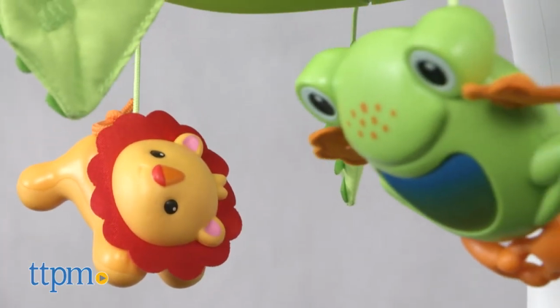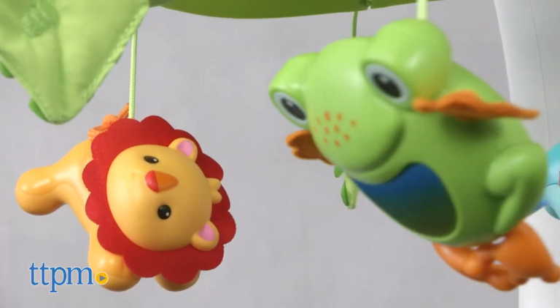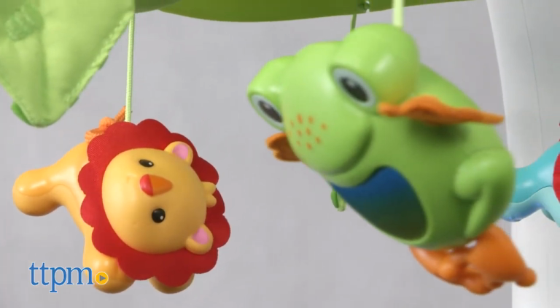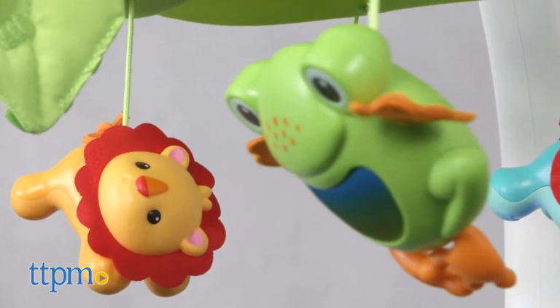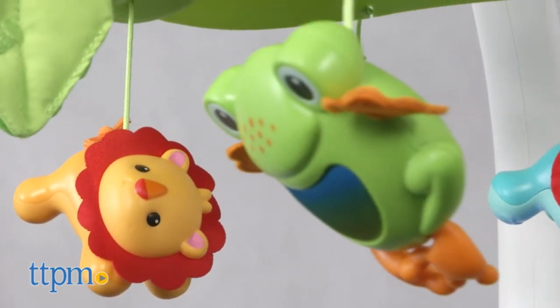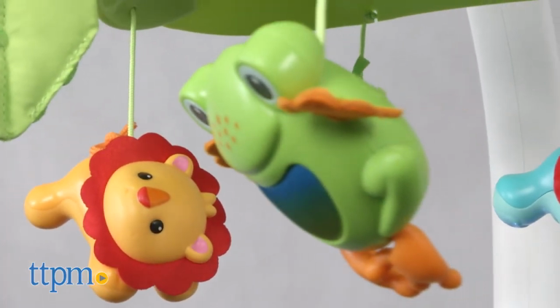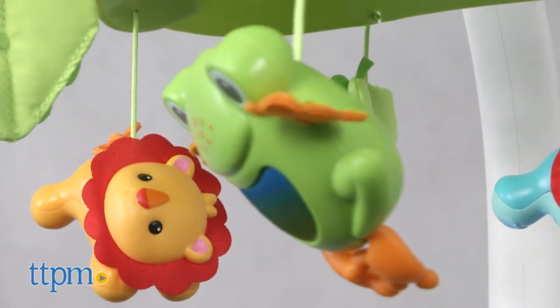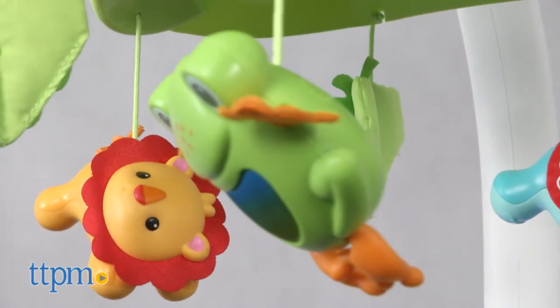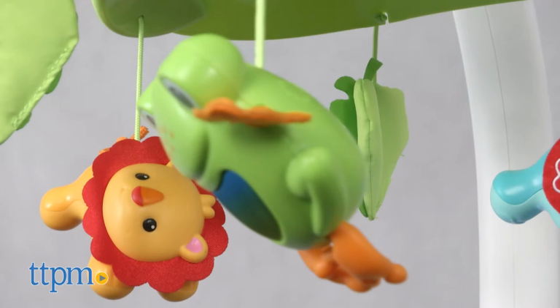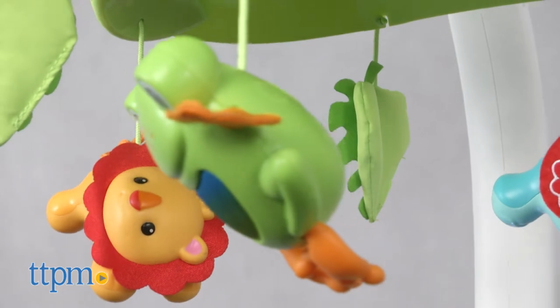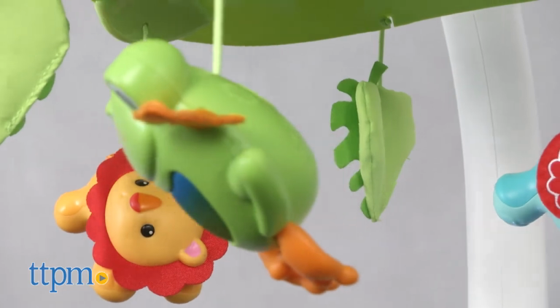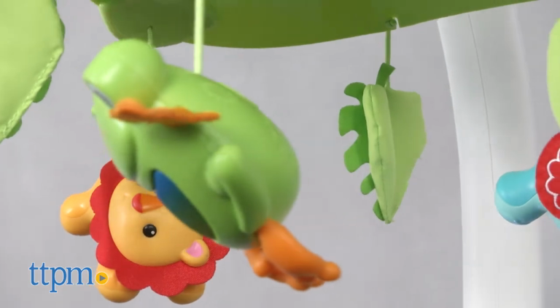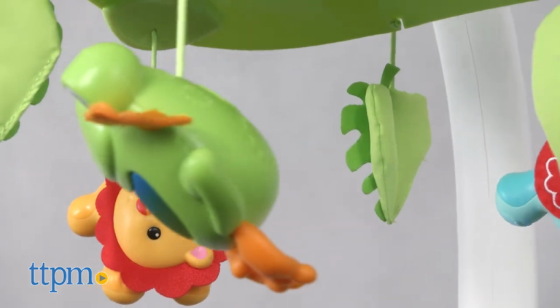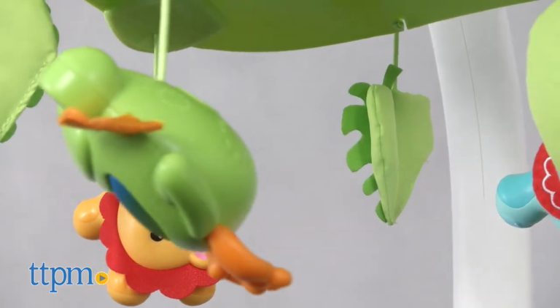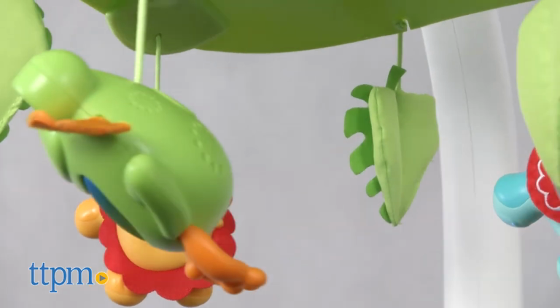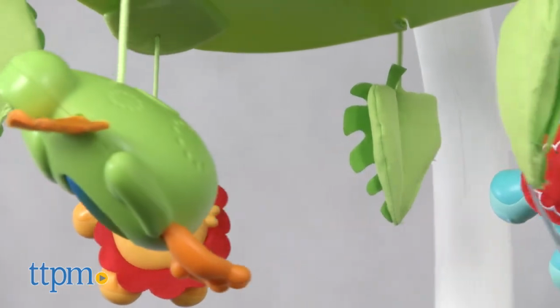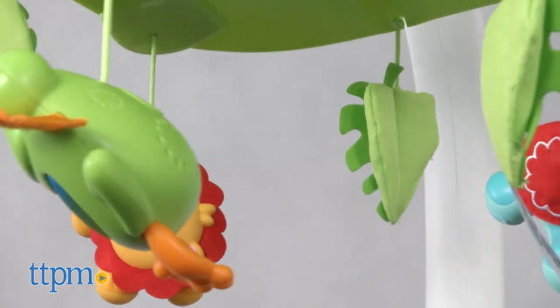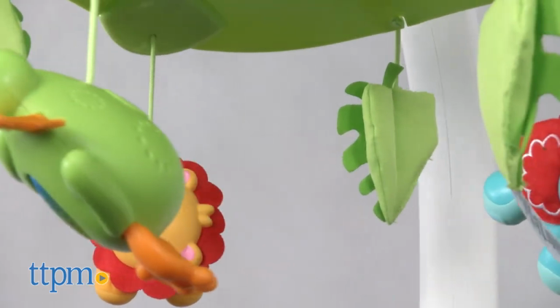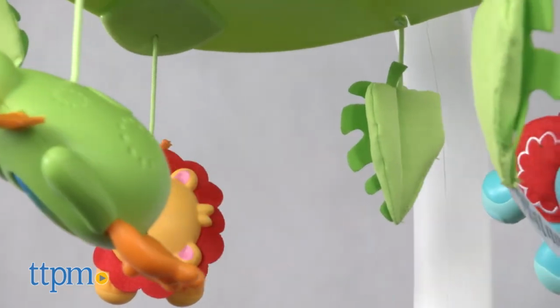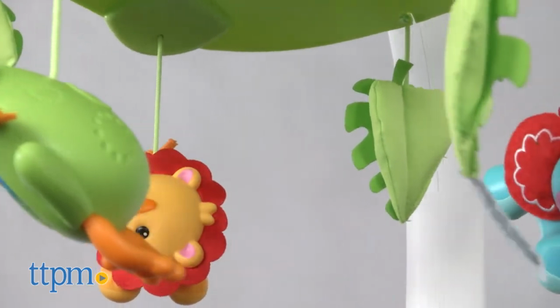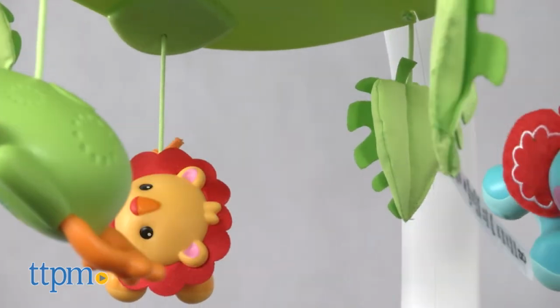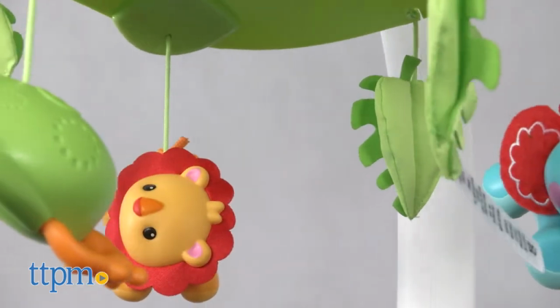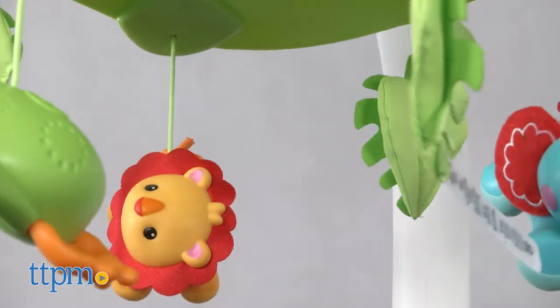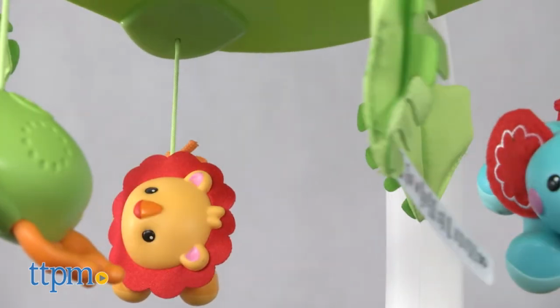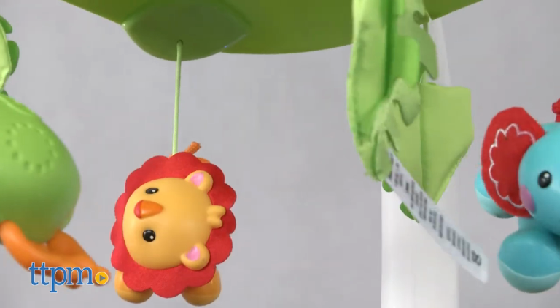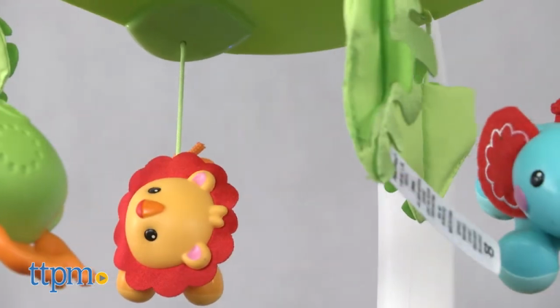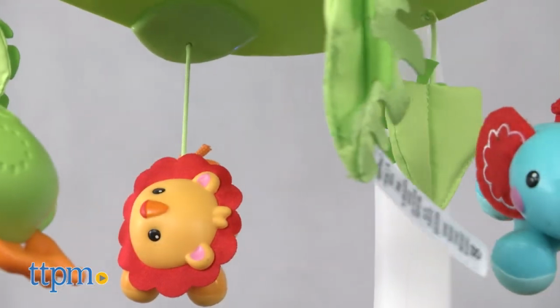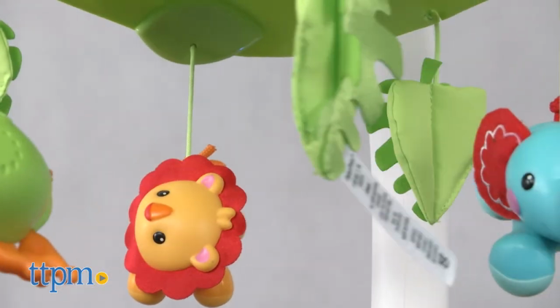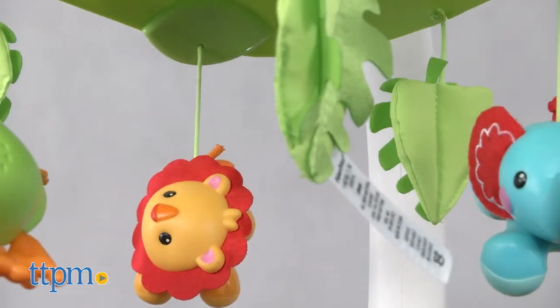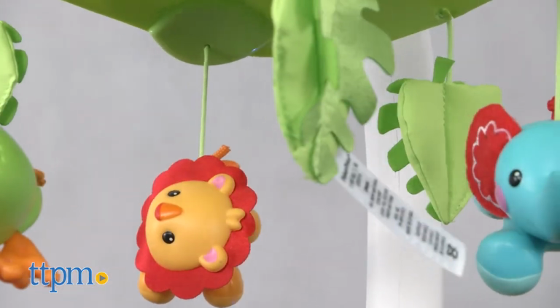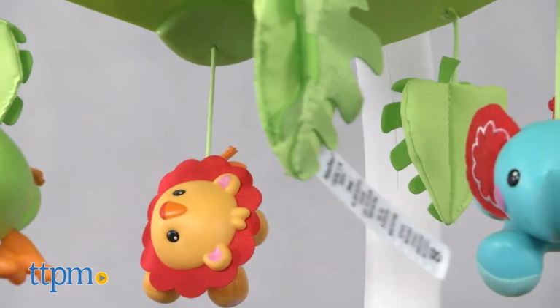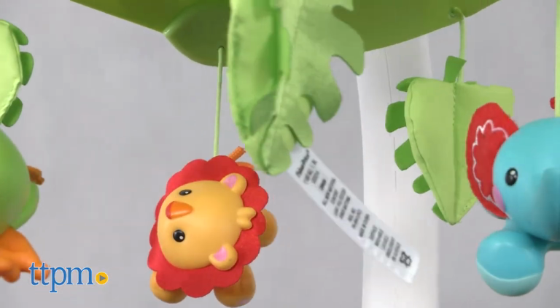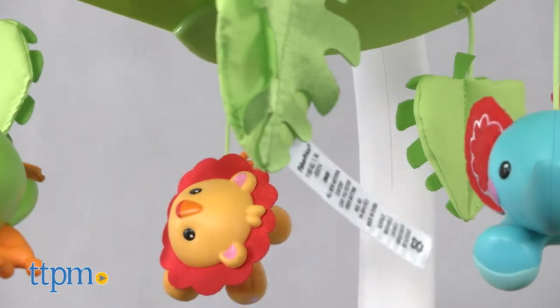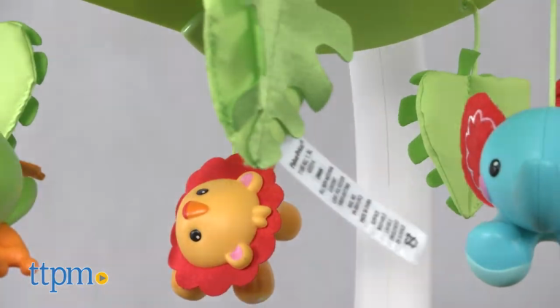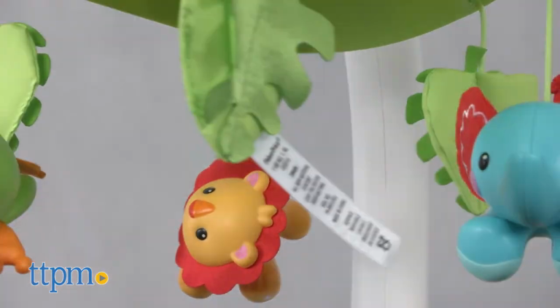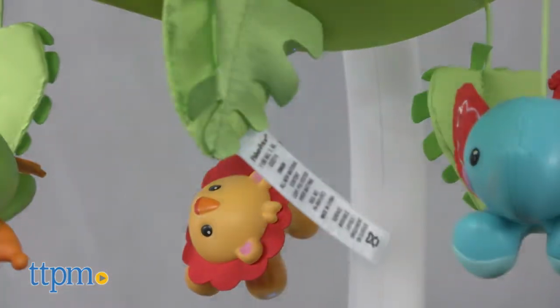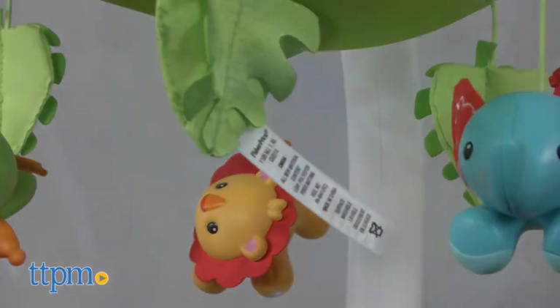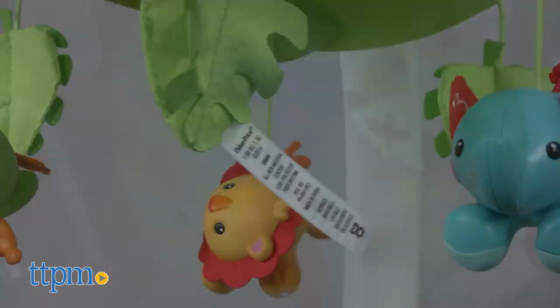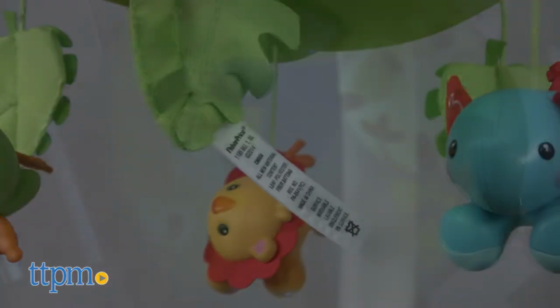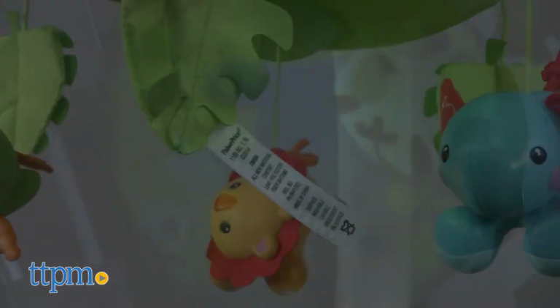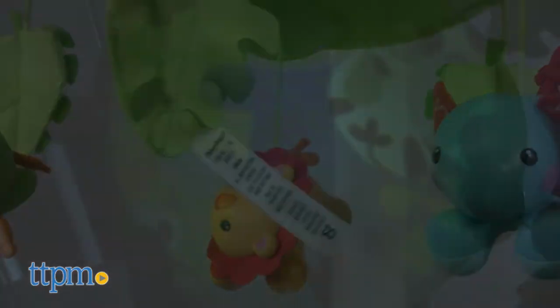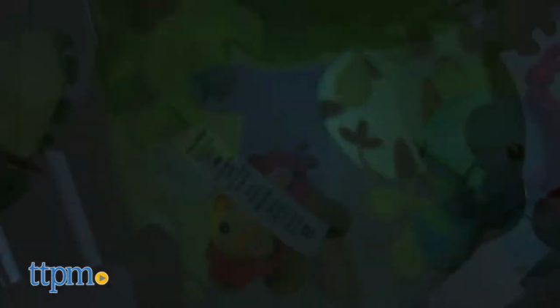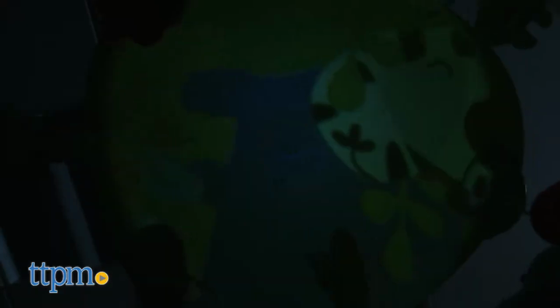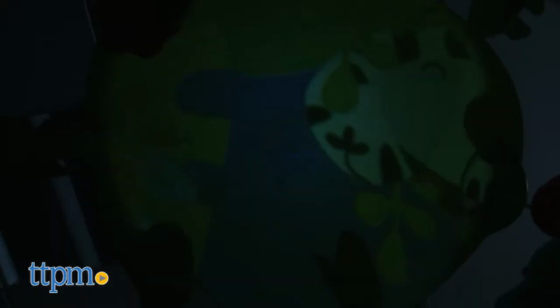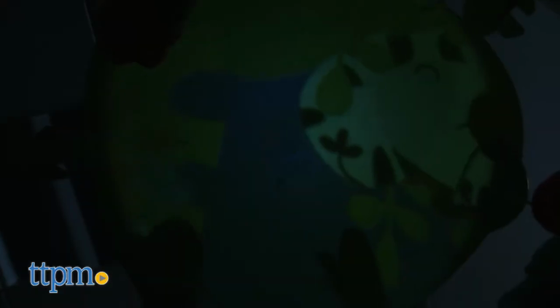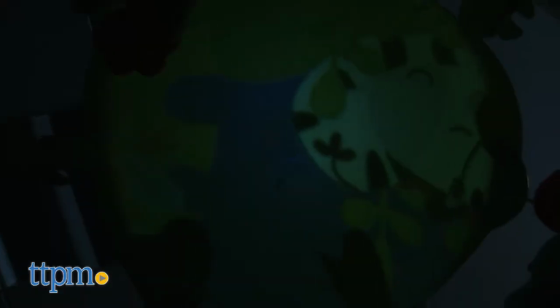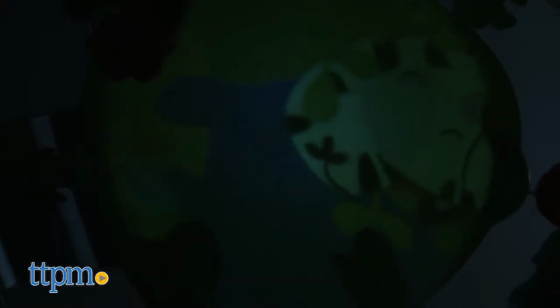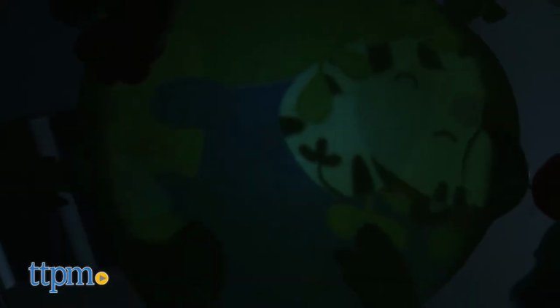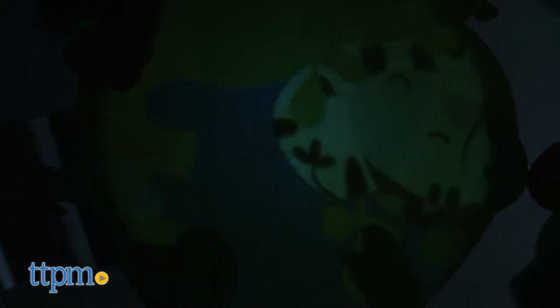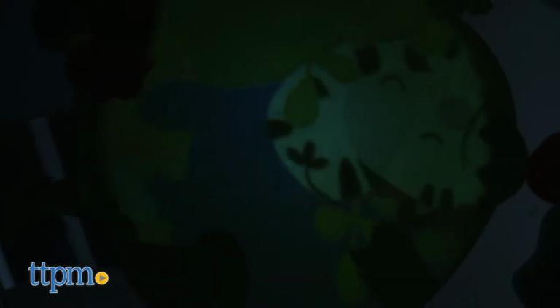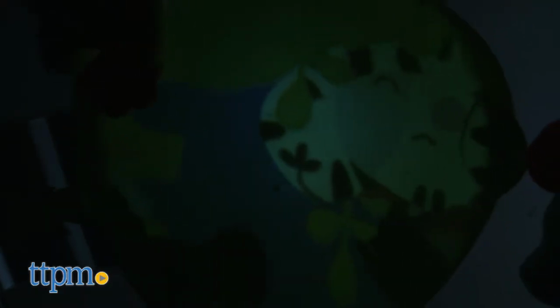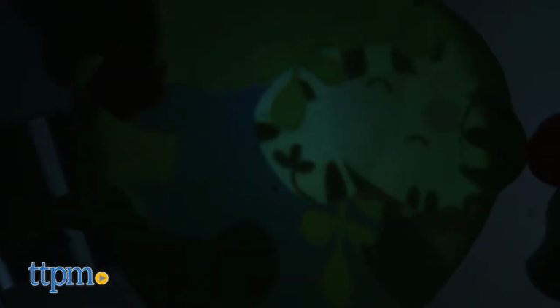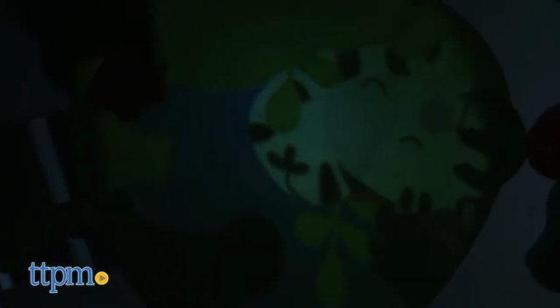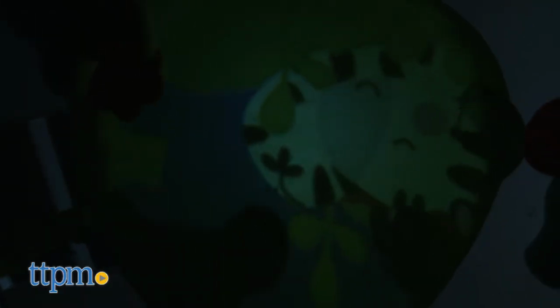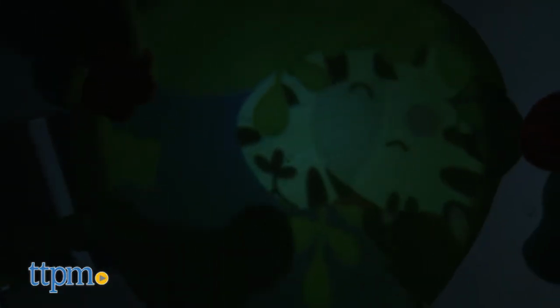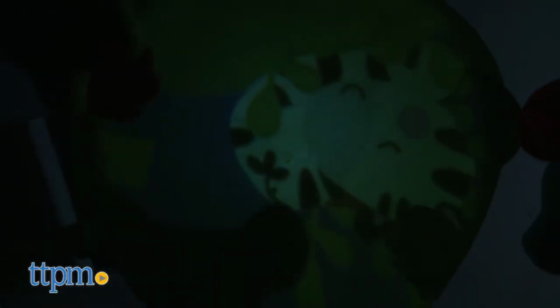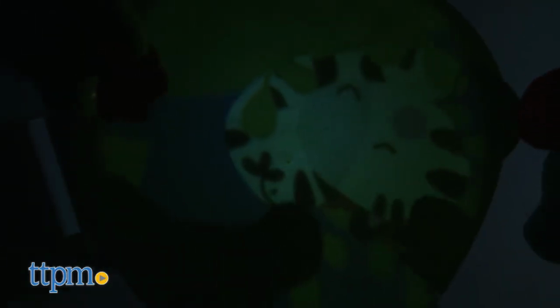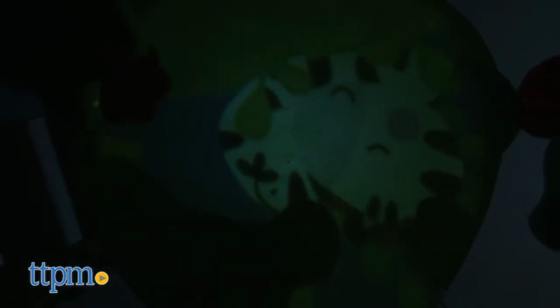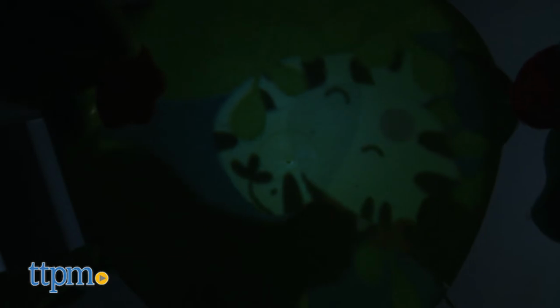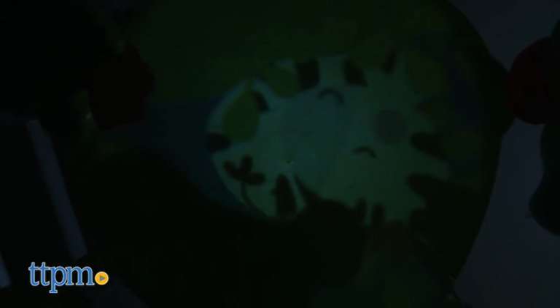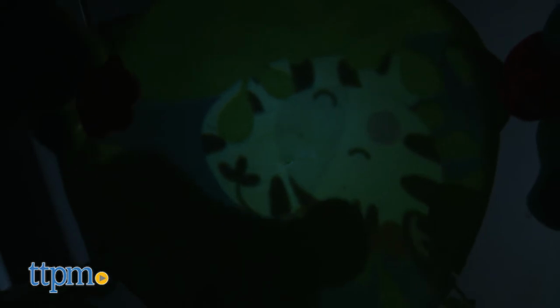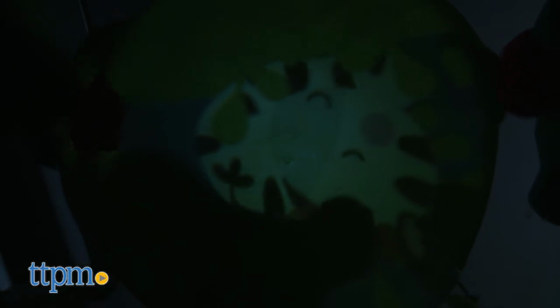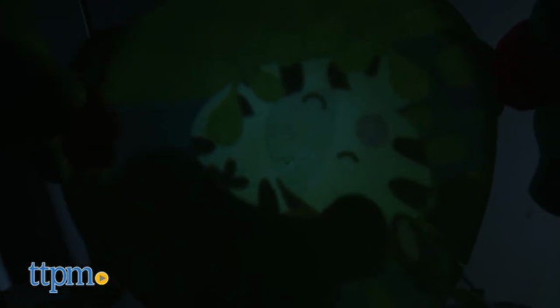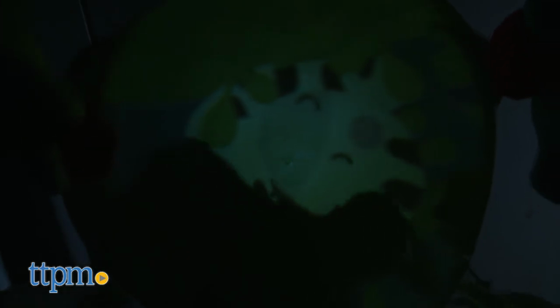Extending from the mobile's arm are spinning leaves and rainforest animals. The projection is displayed on the mobile's bottom surface.